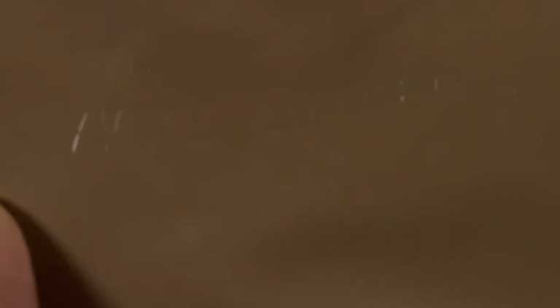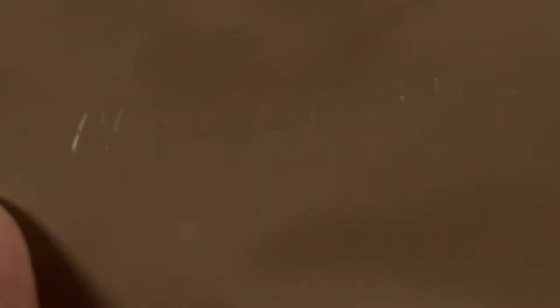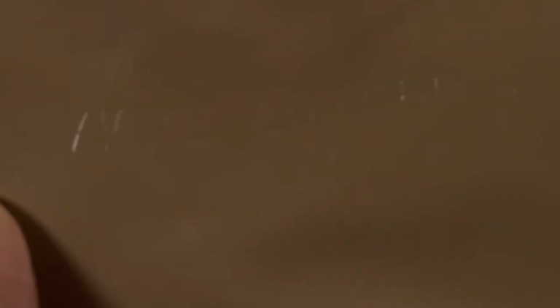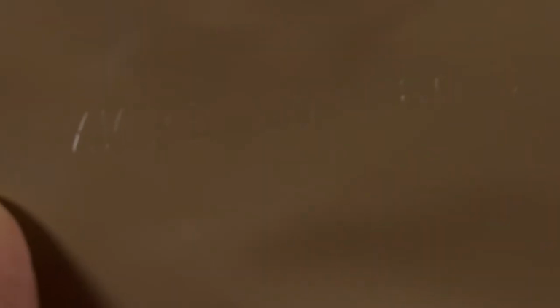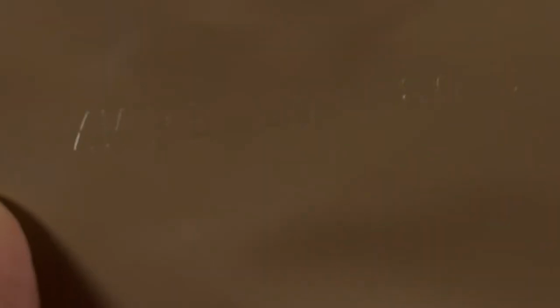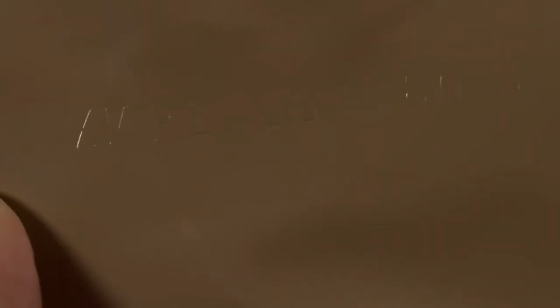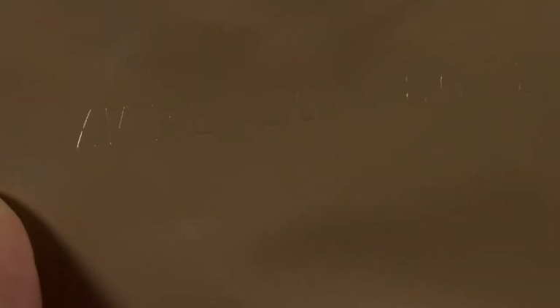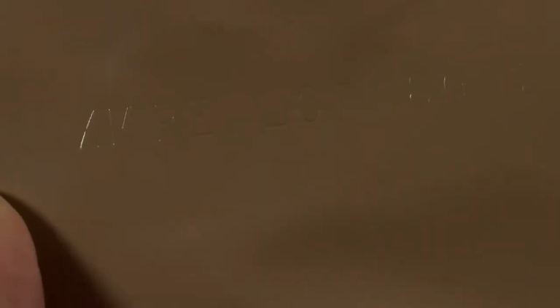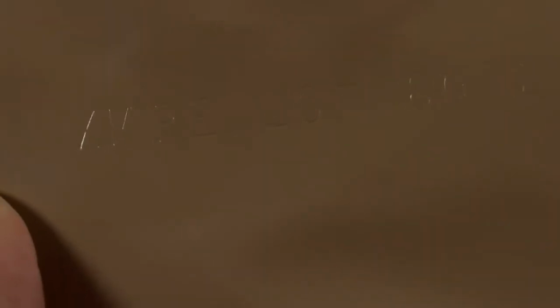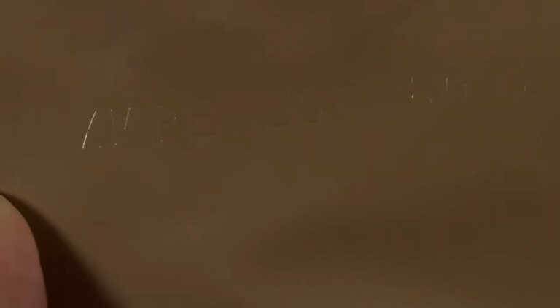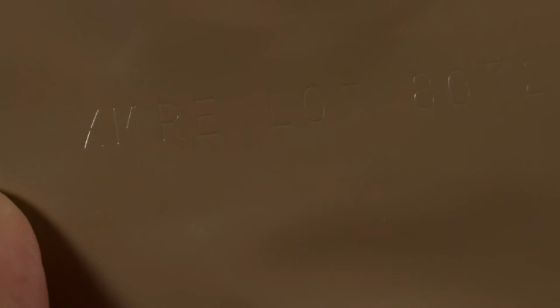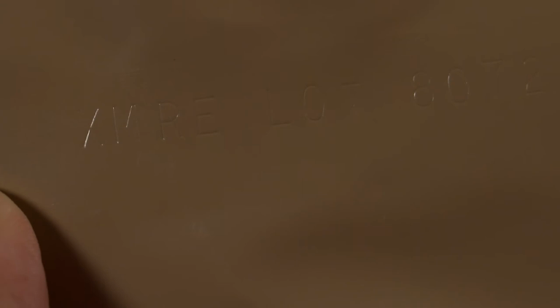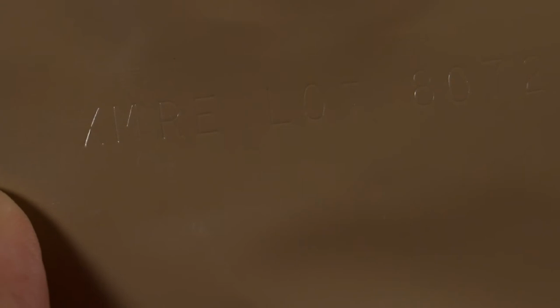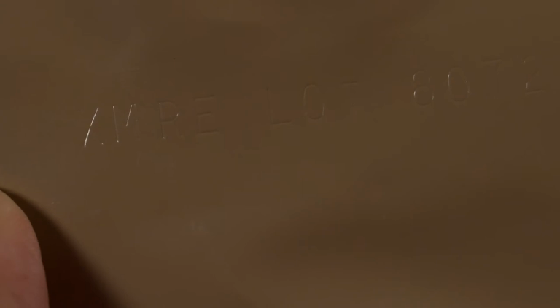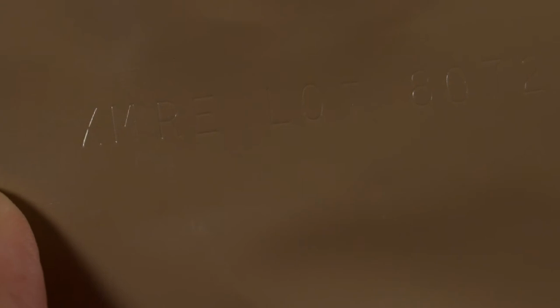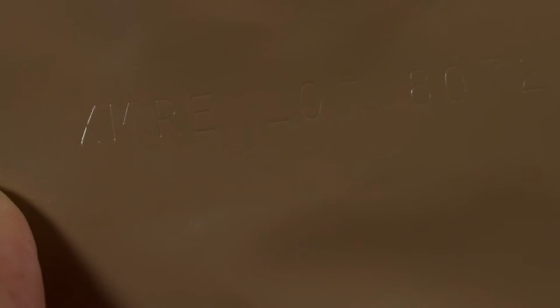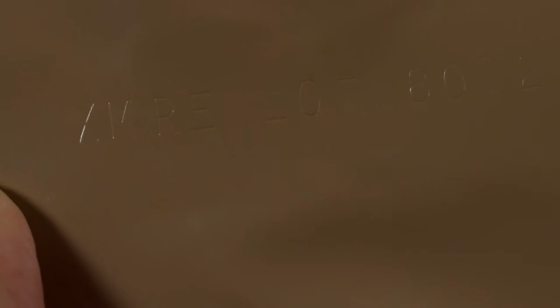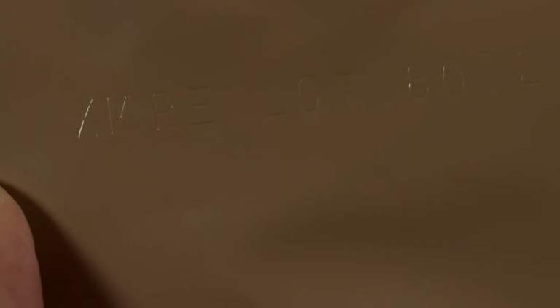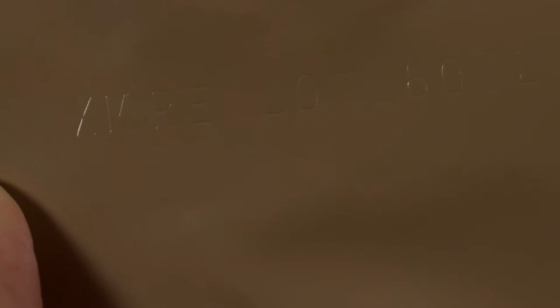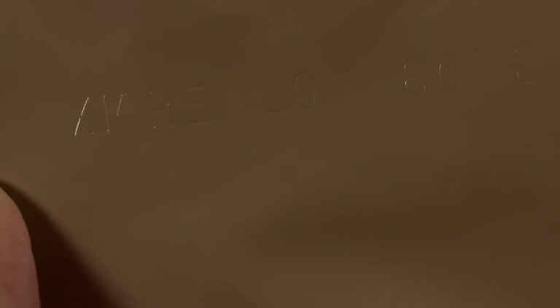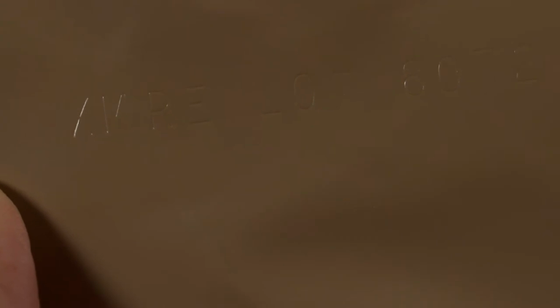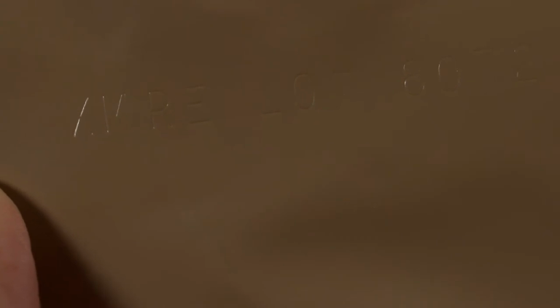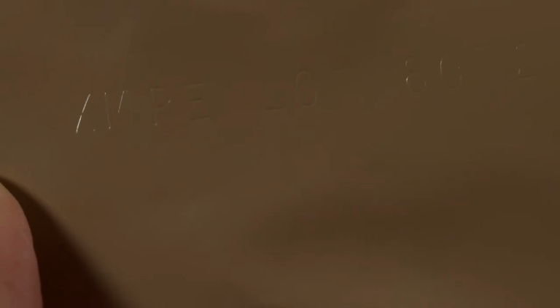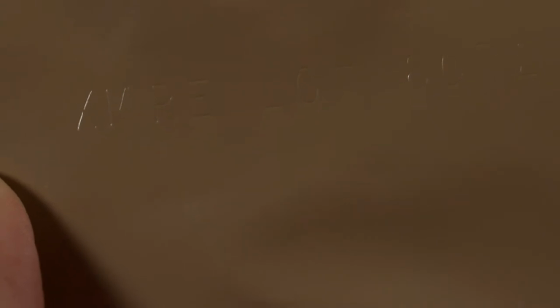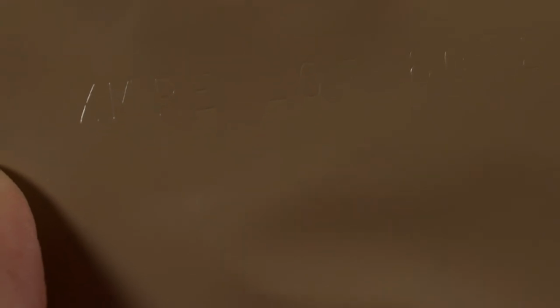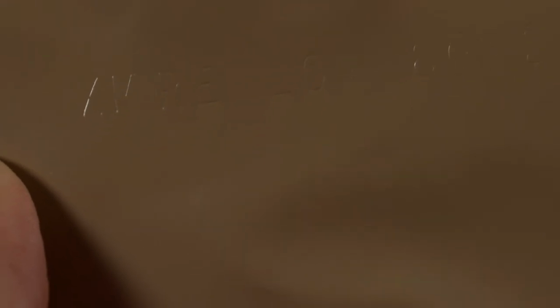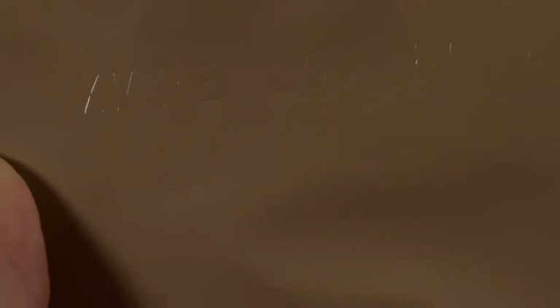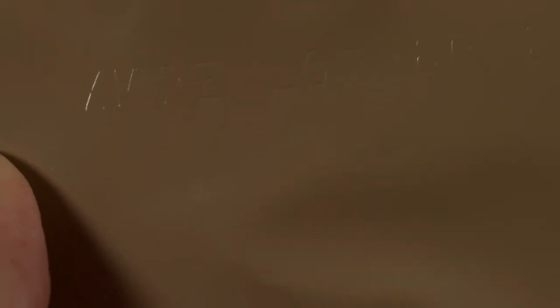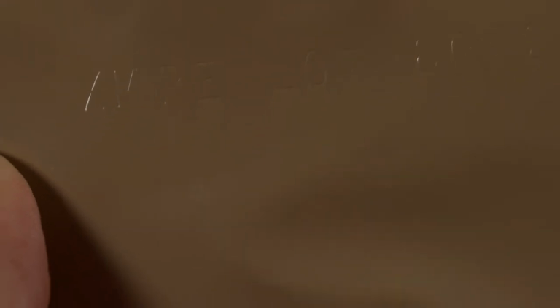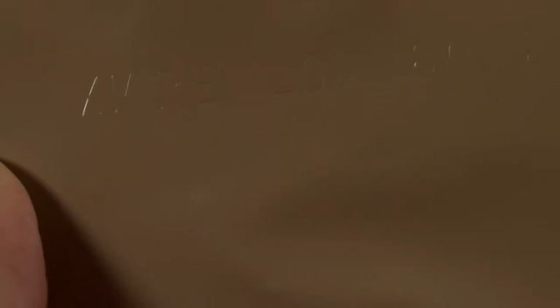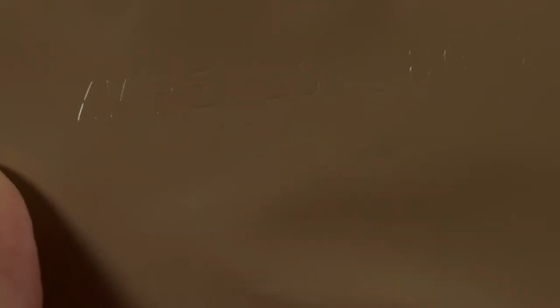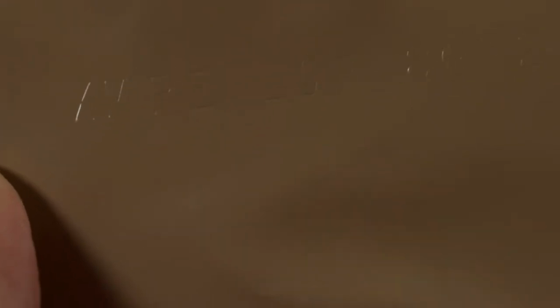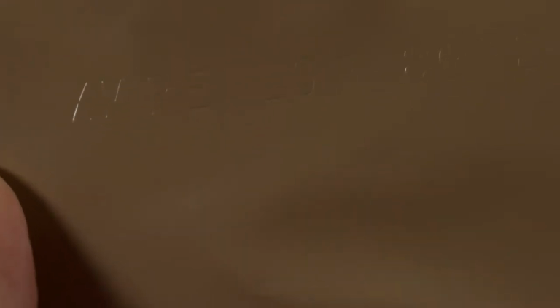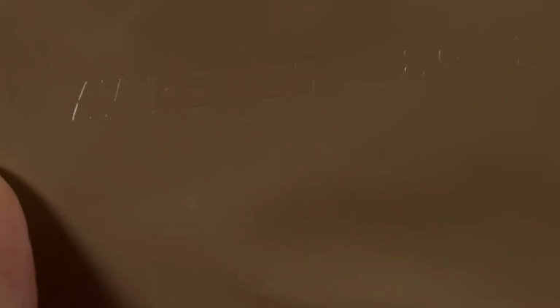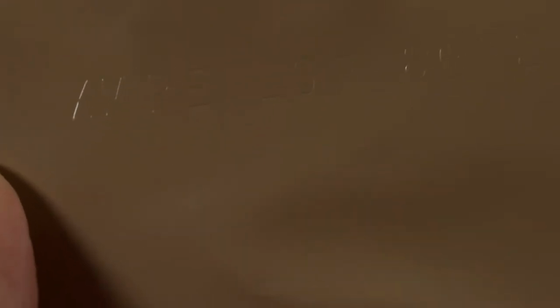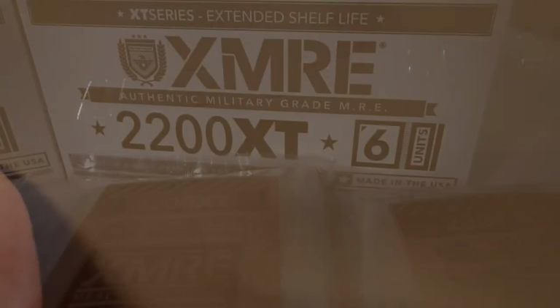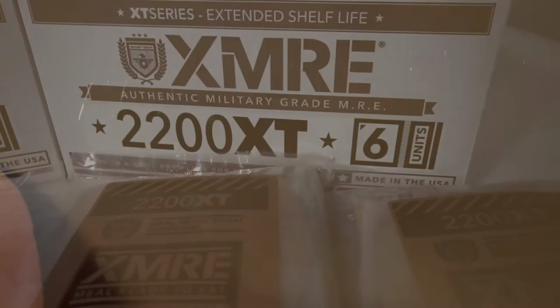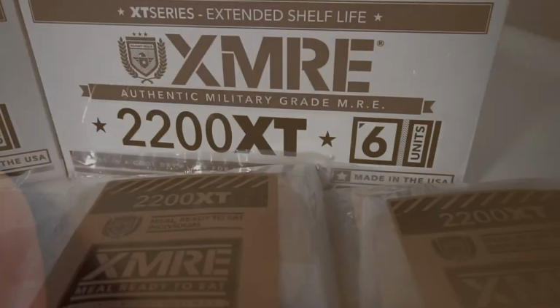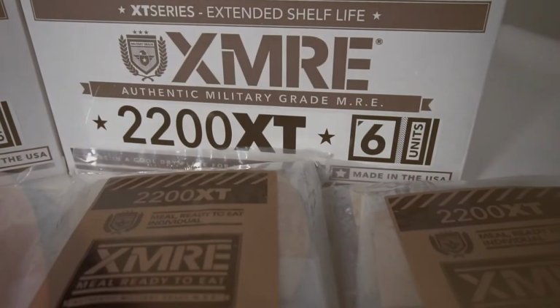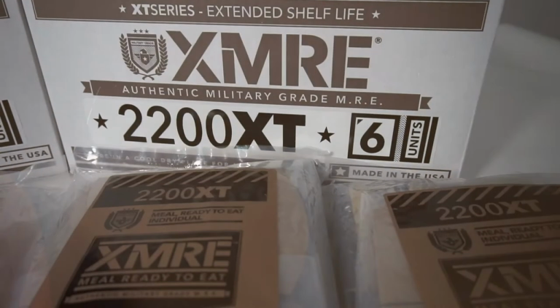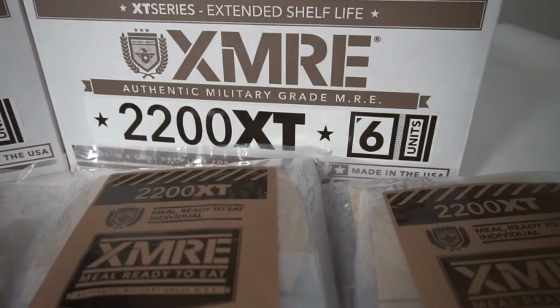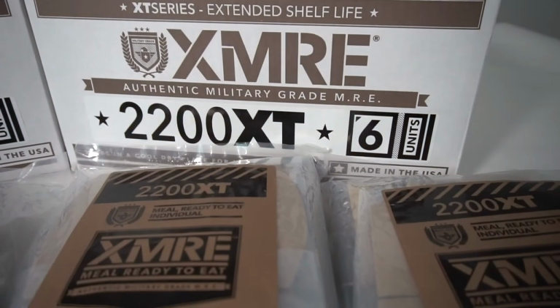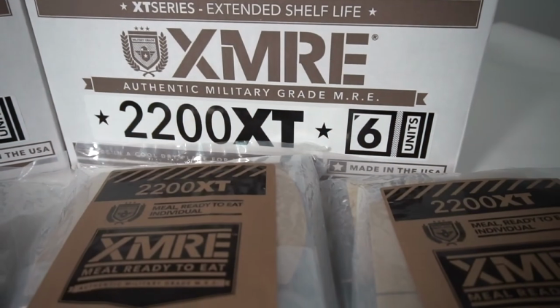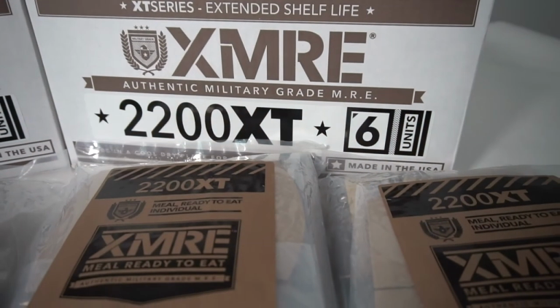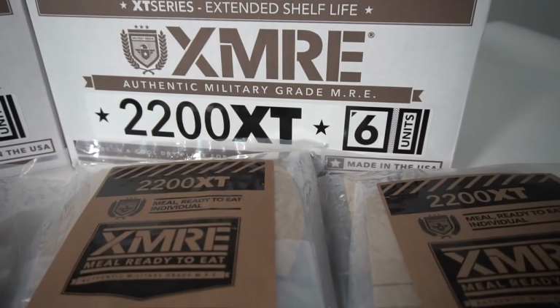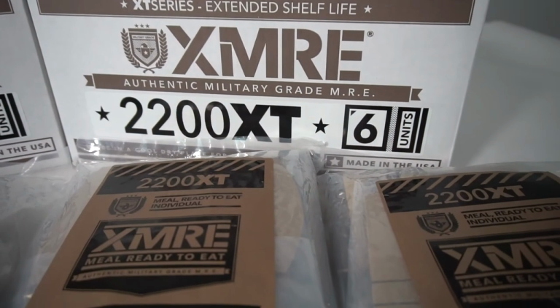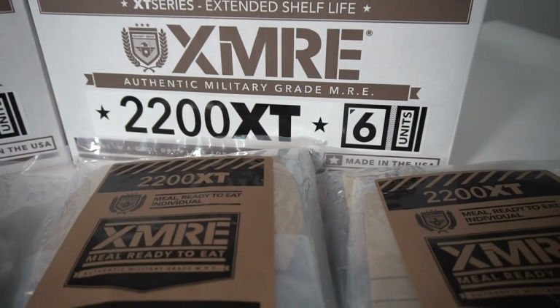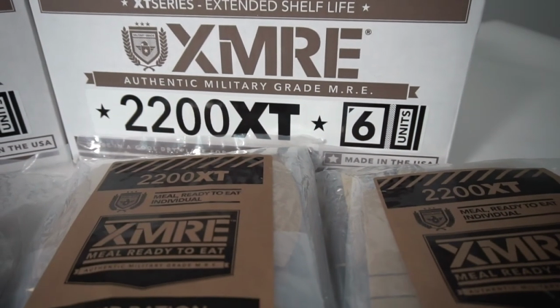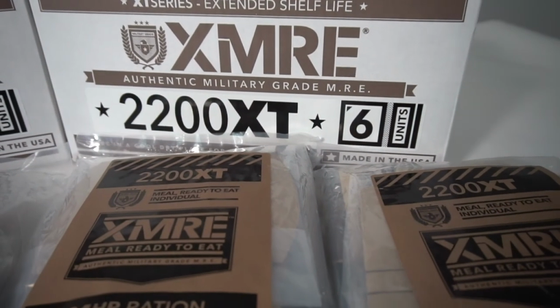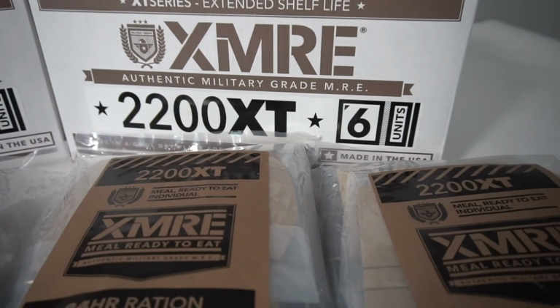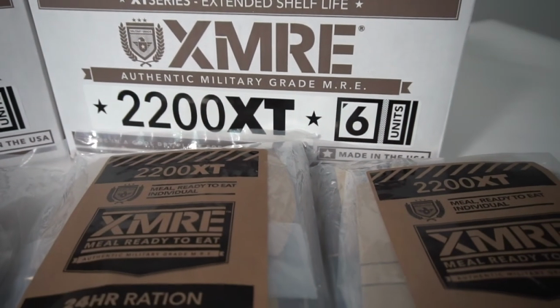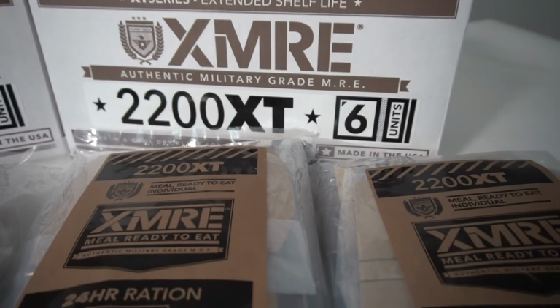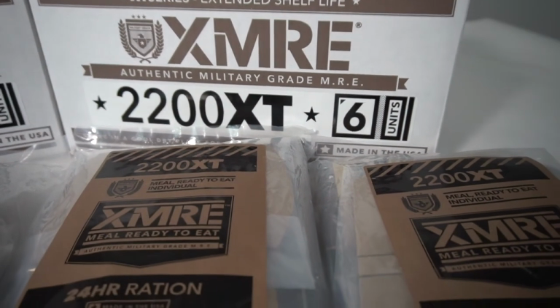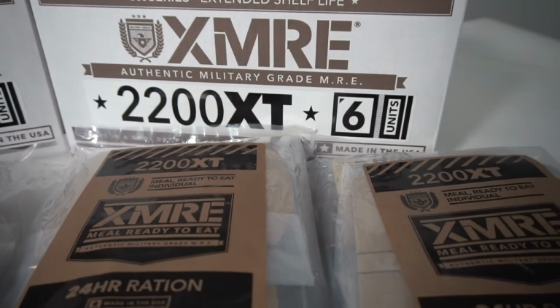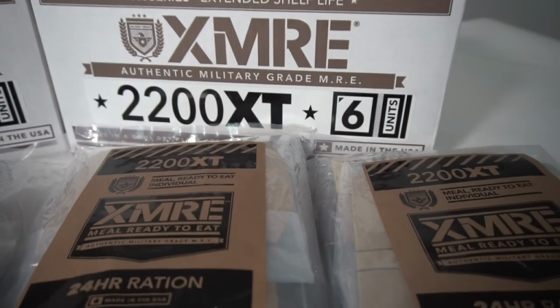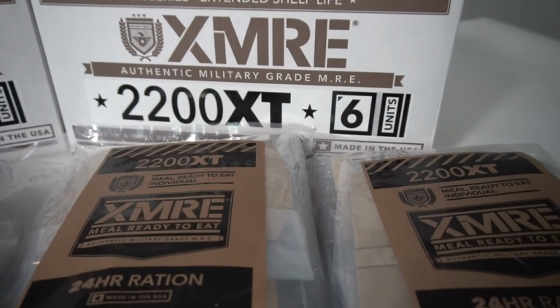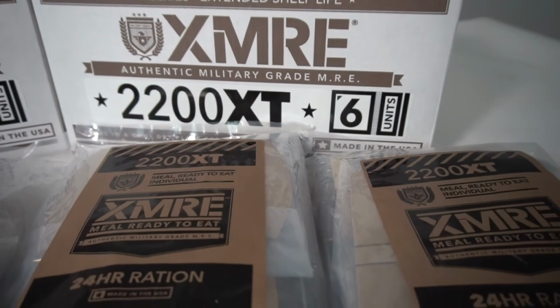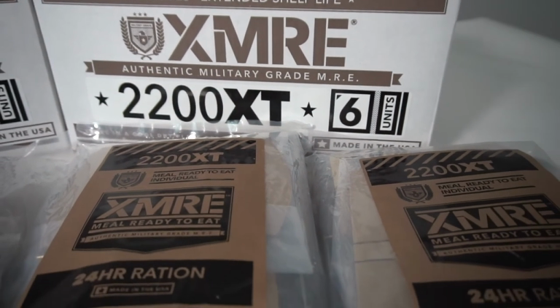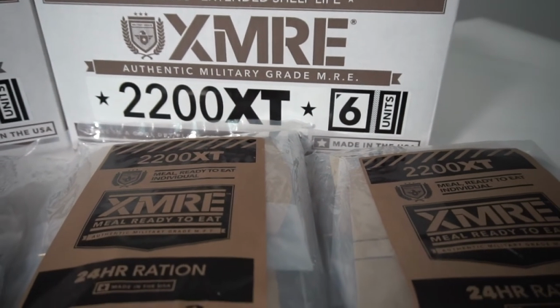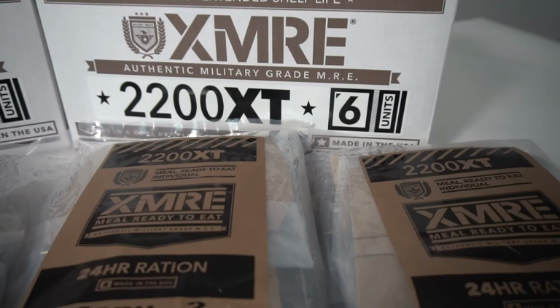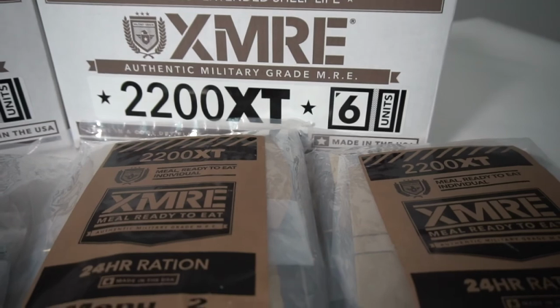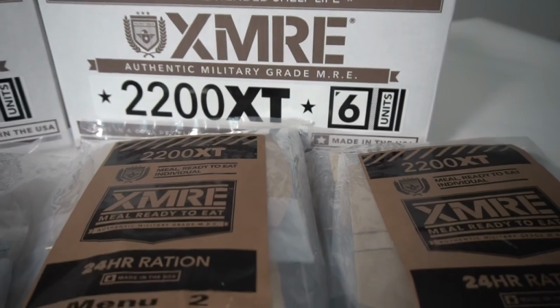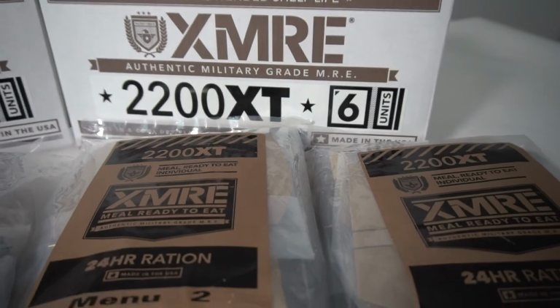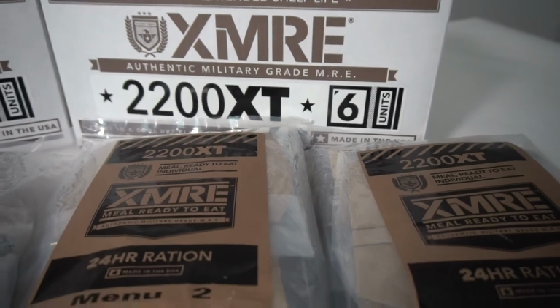The XMRE 2200 XT MREs are available in six rations per case.